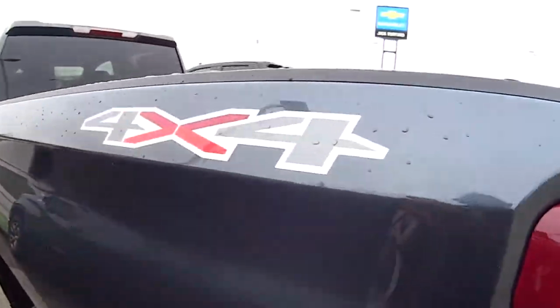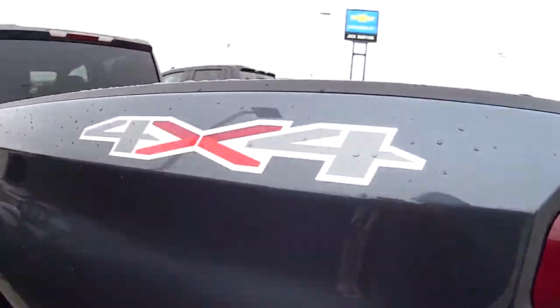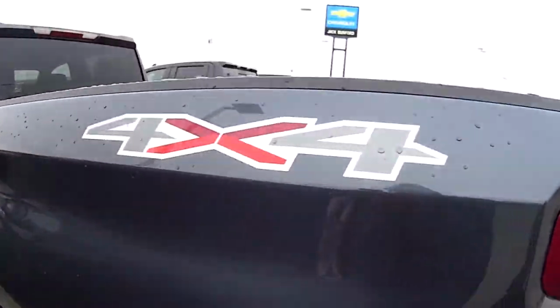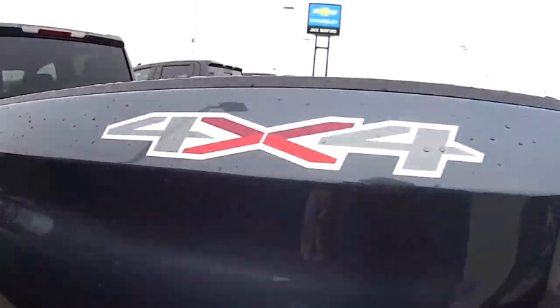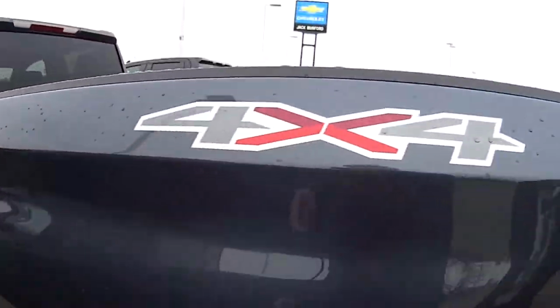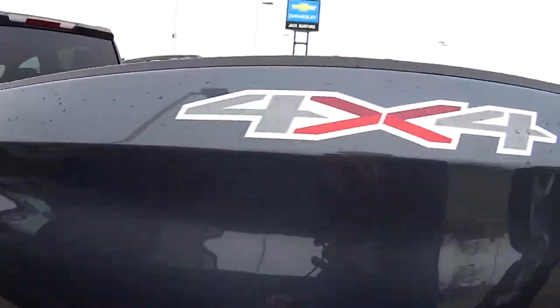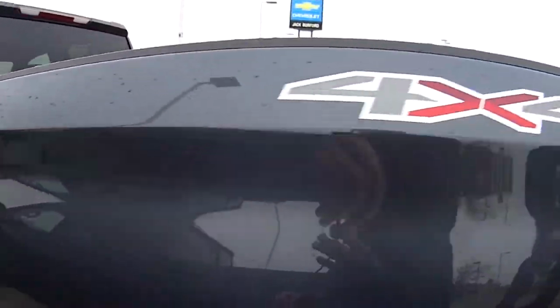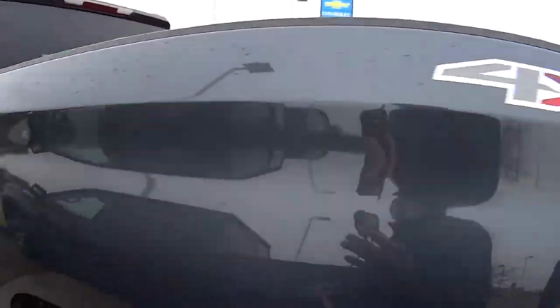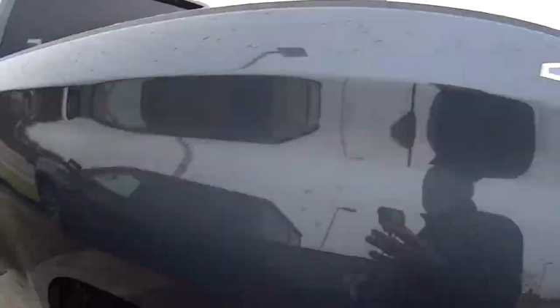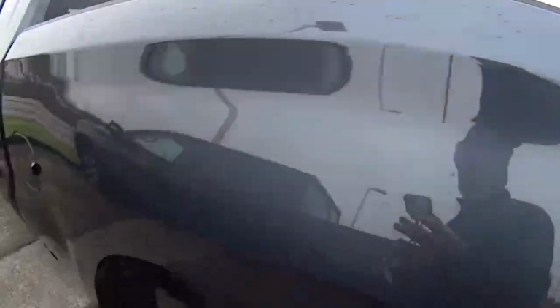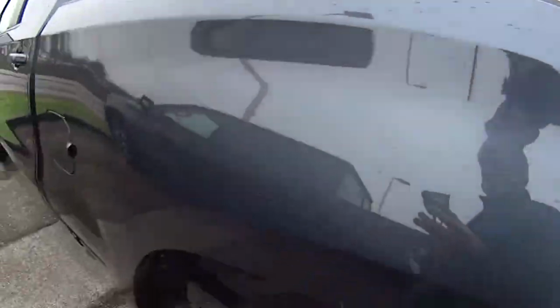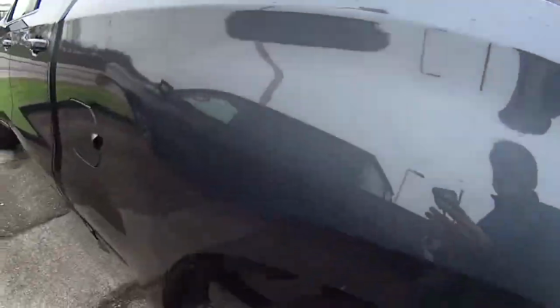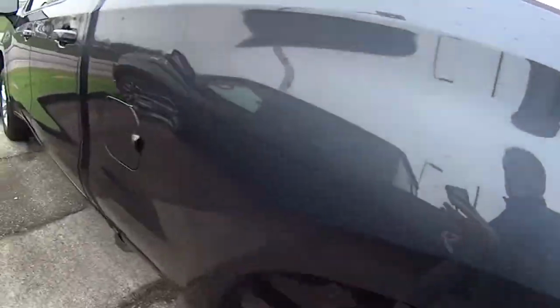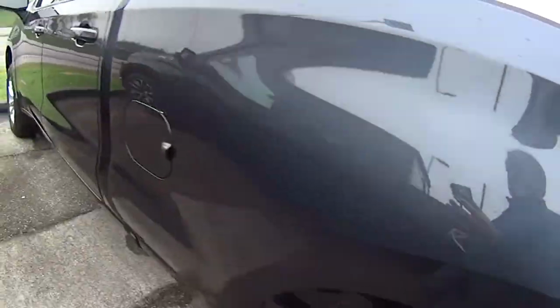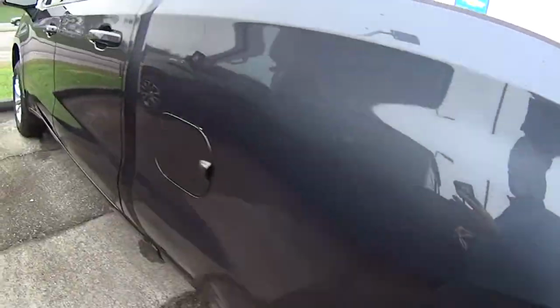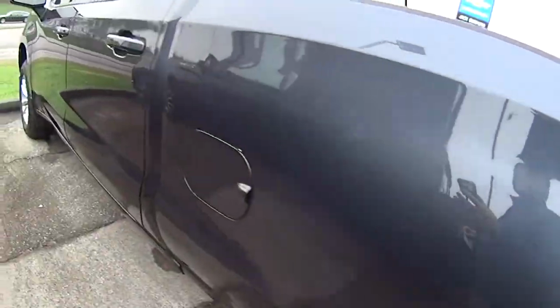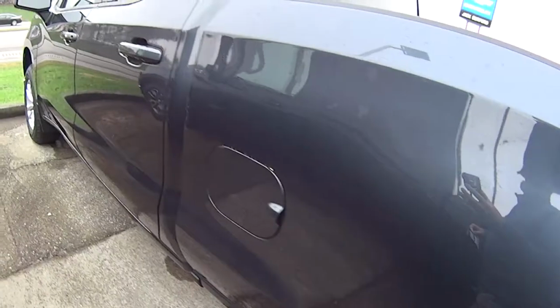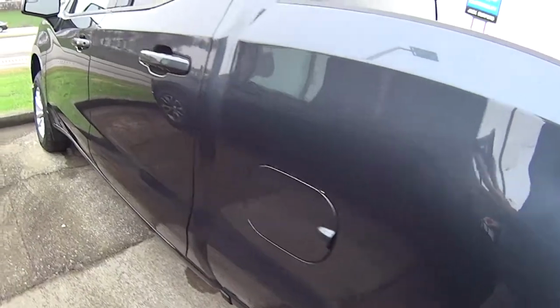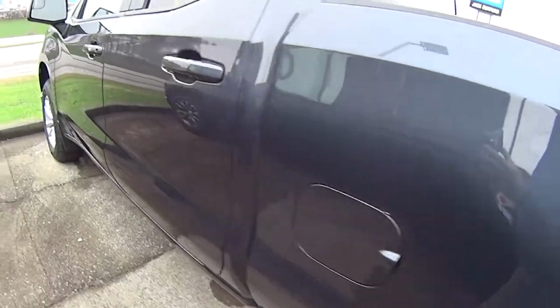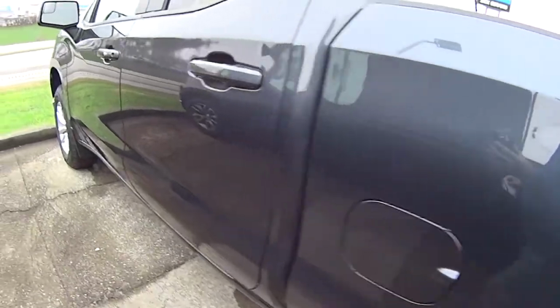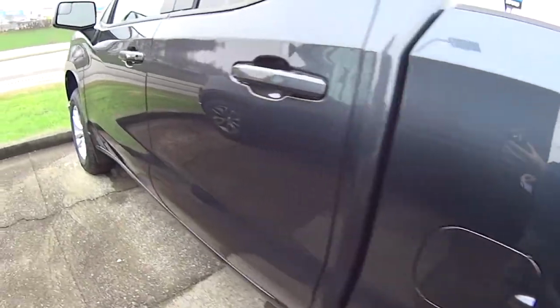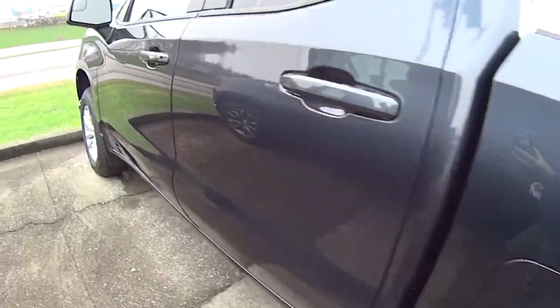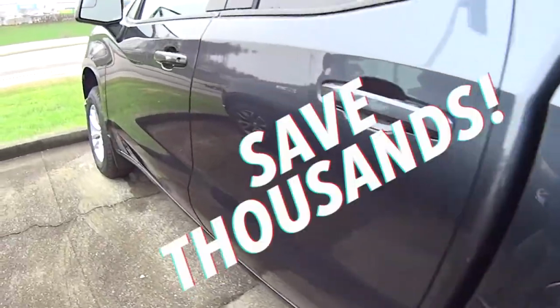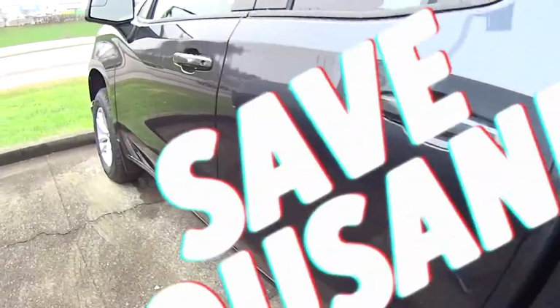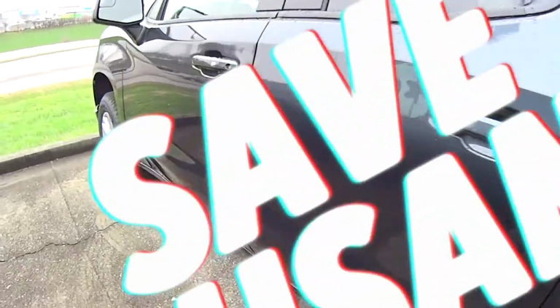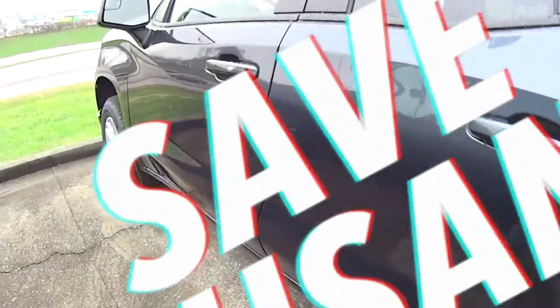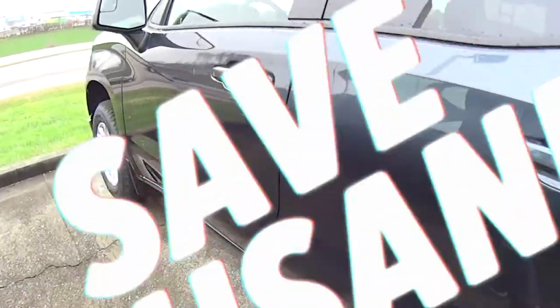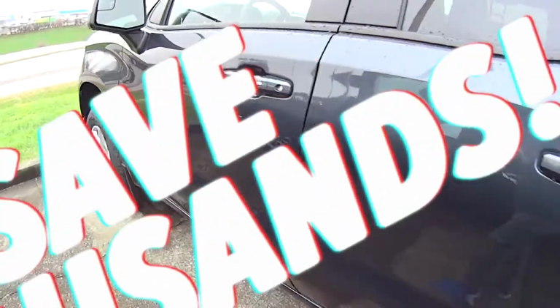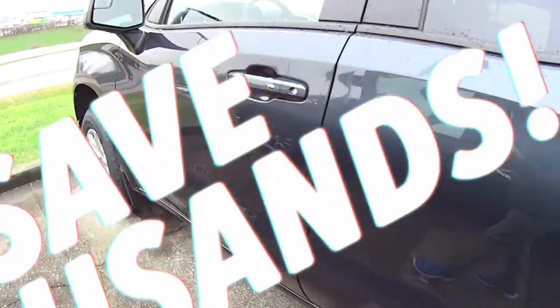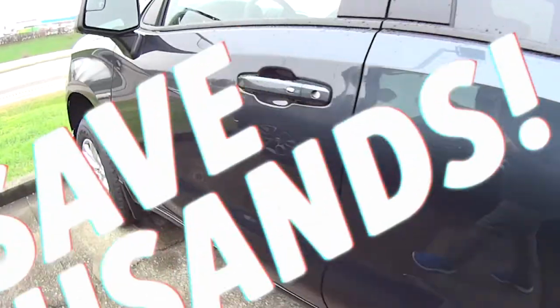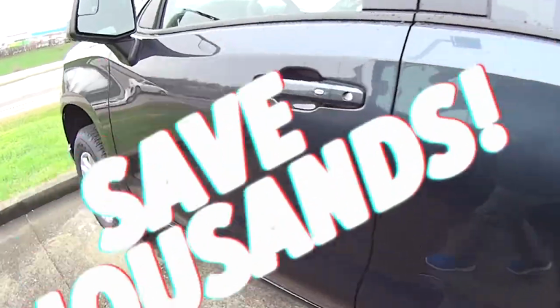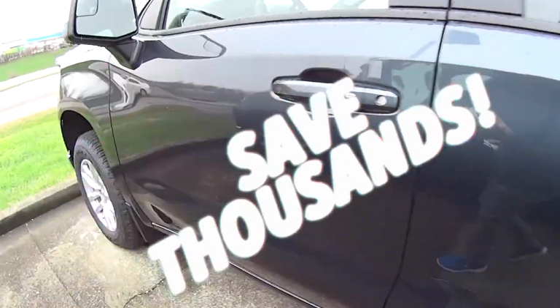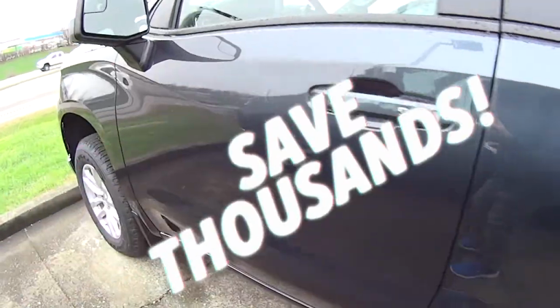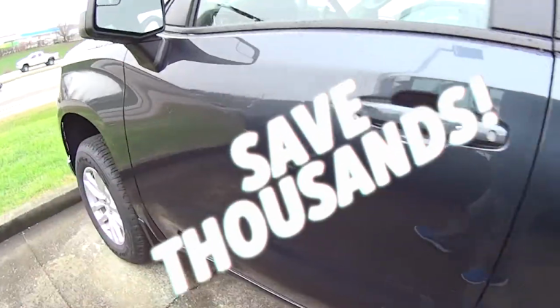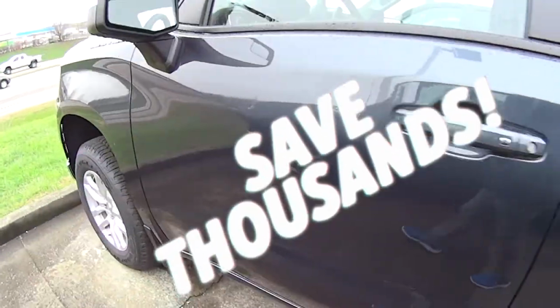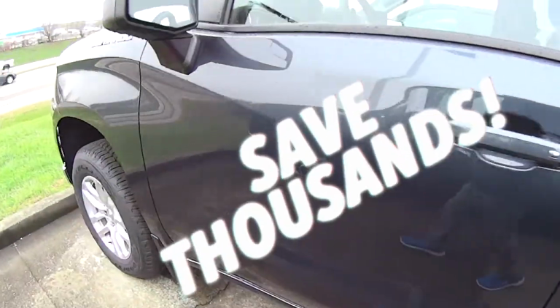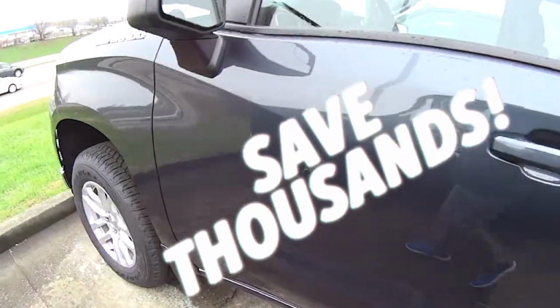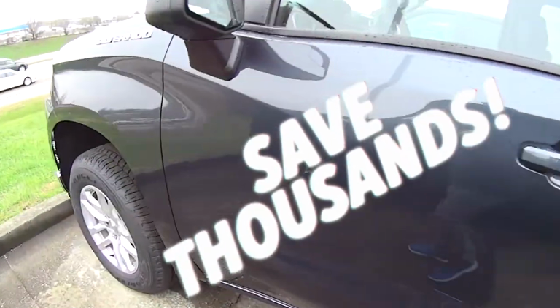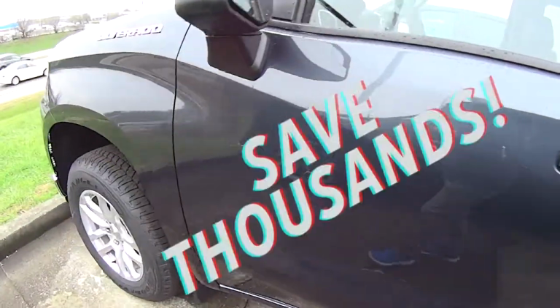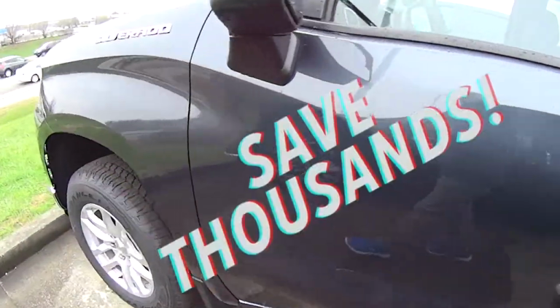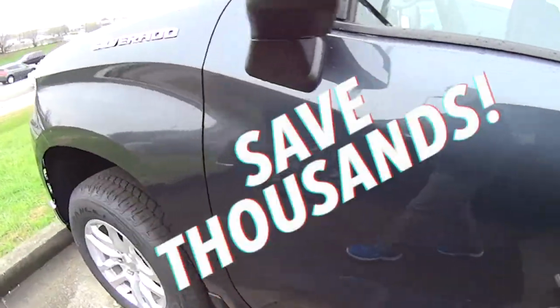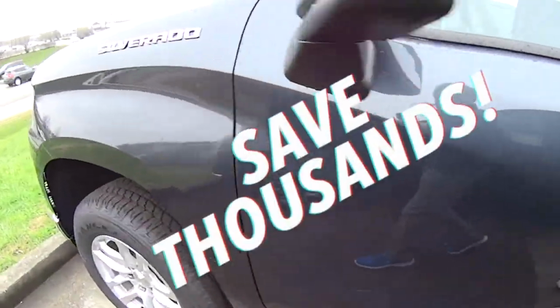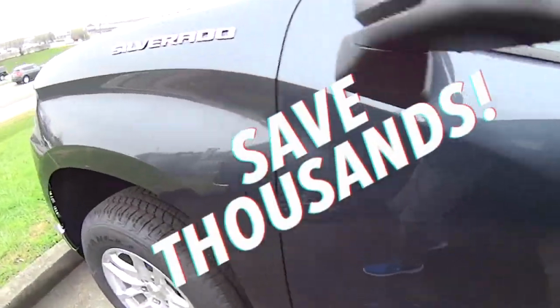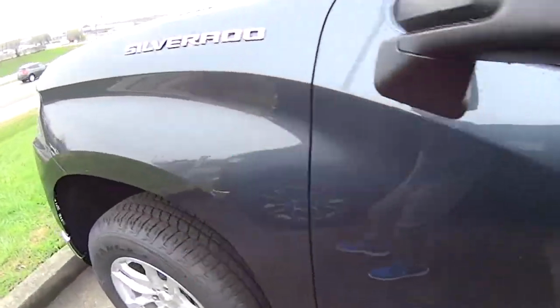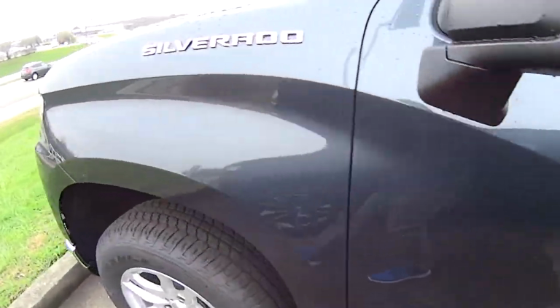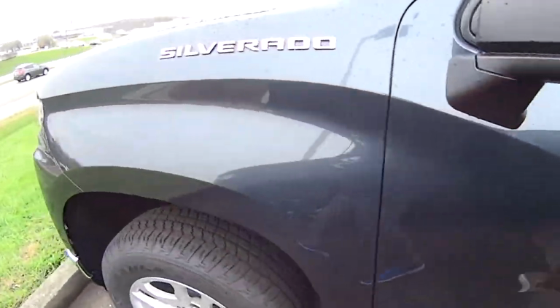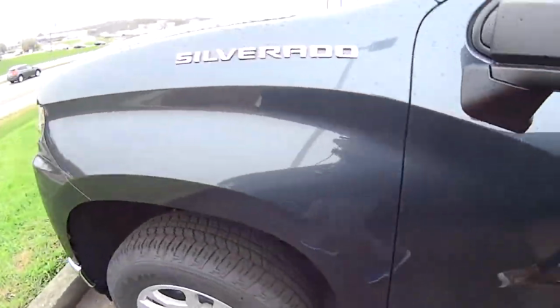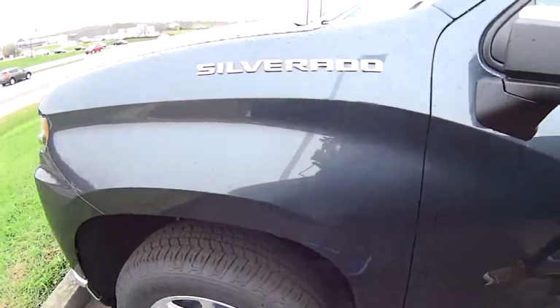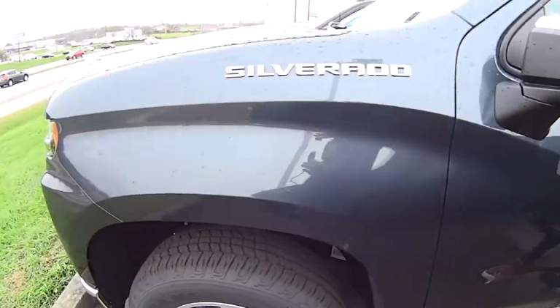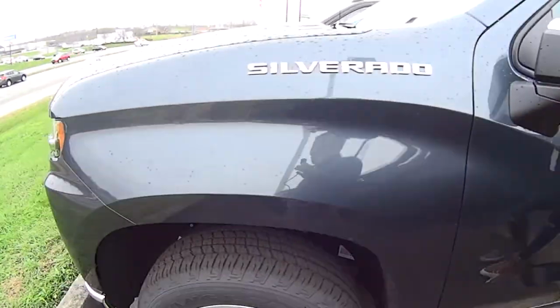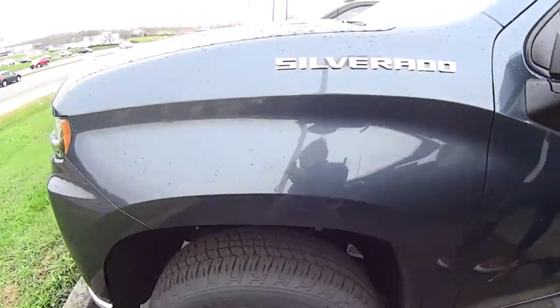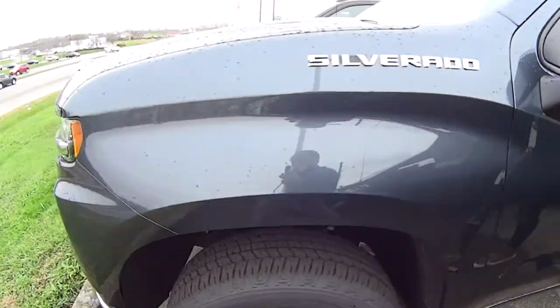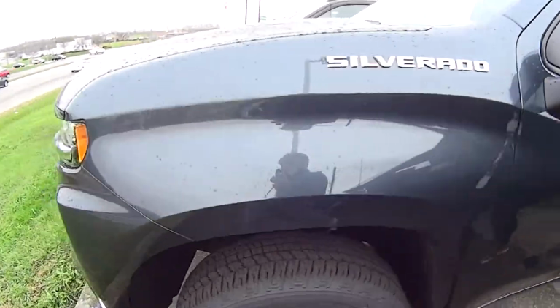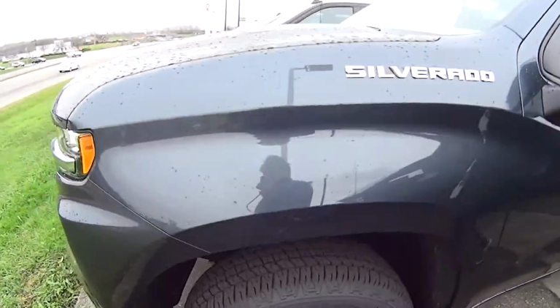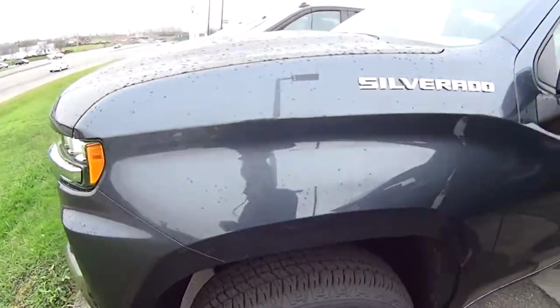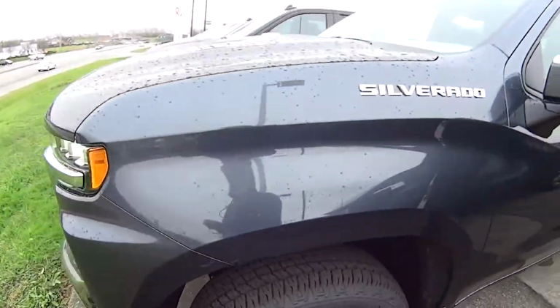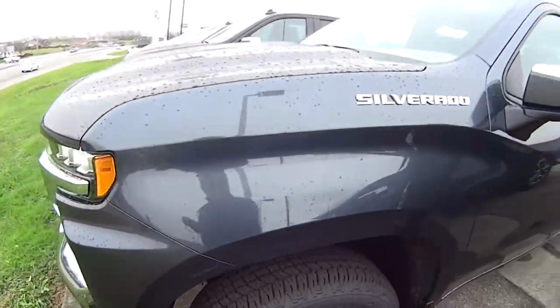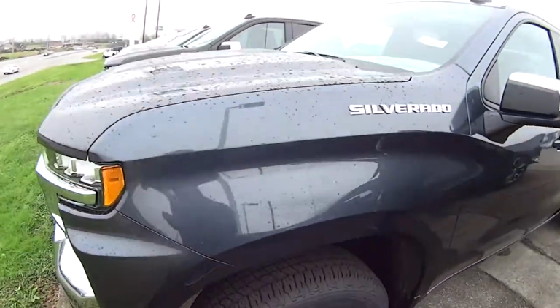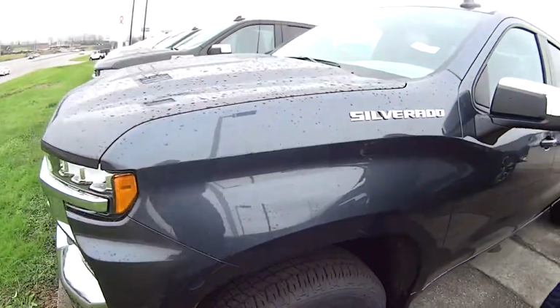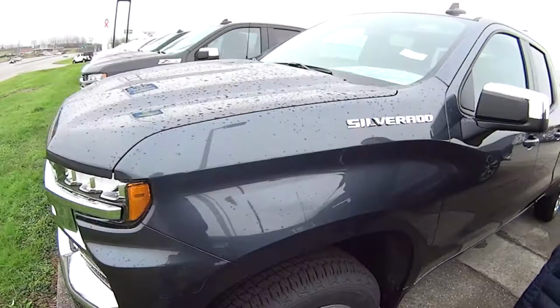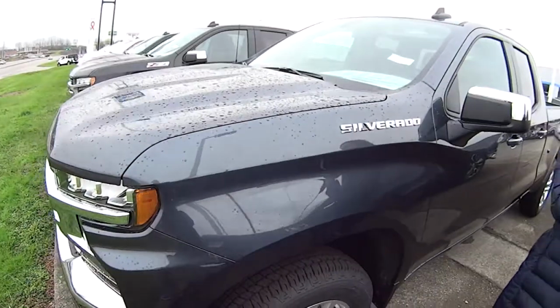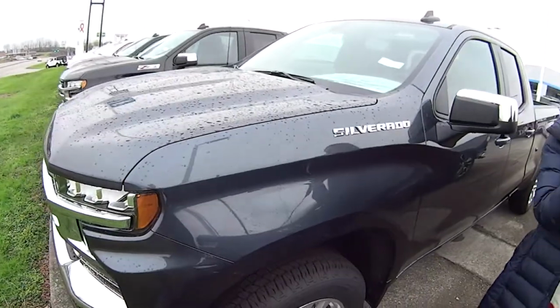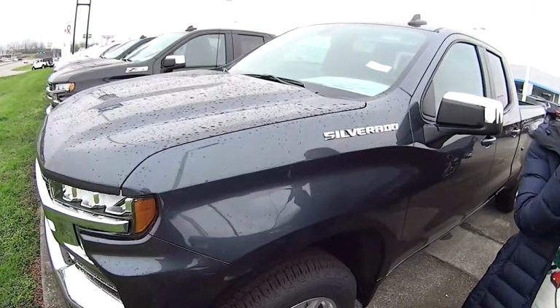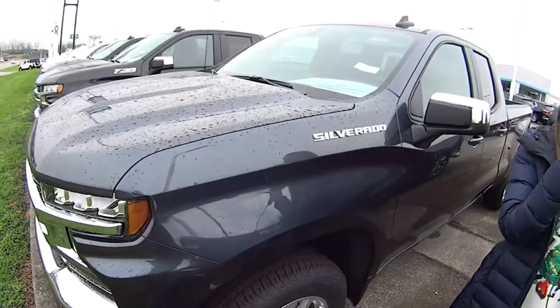Come in today because they're going fast and this is a great deal for the holidays. You'll save thousands, so check us out at jackbrafford.com or come in today and see us.